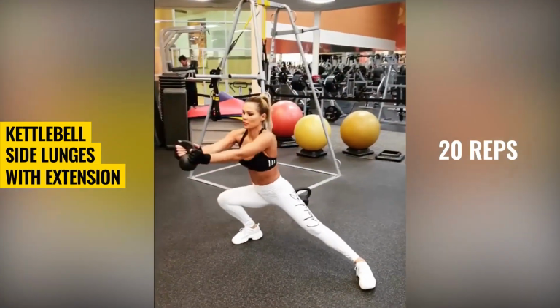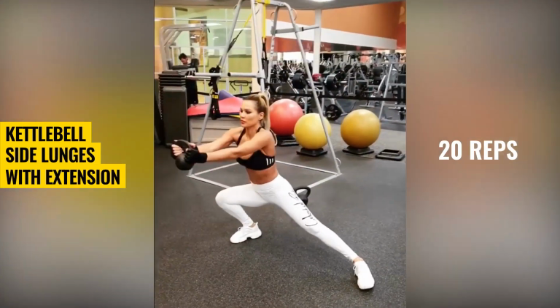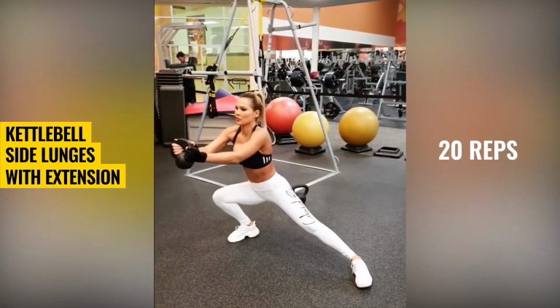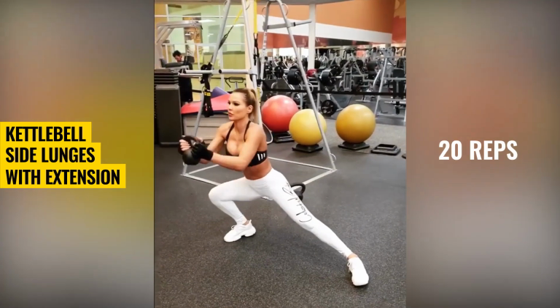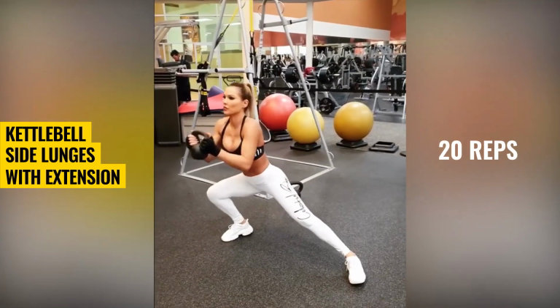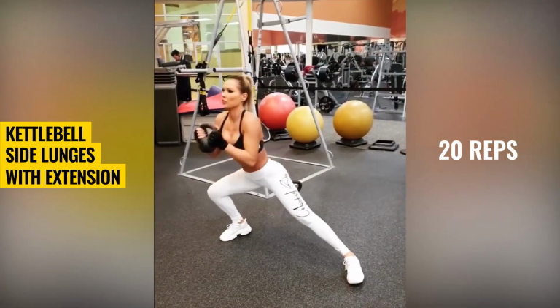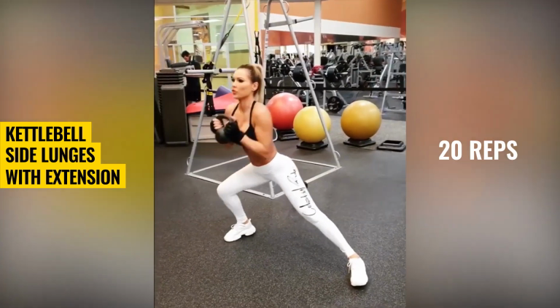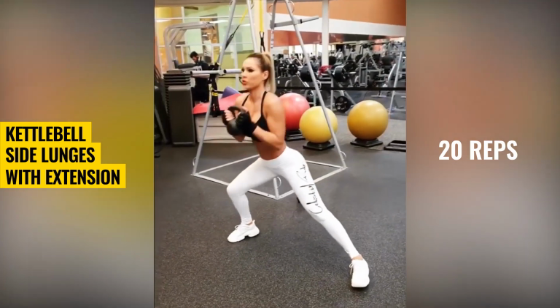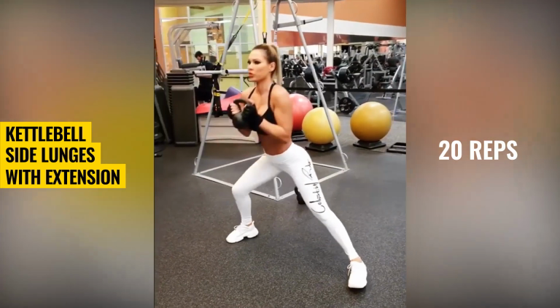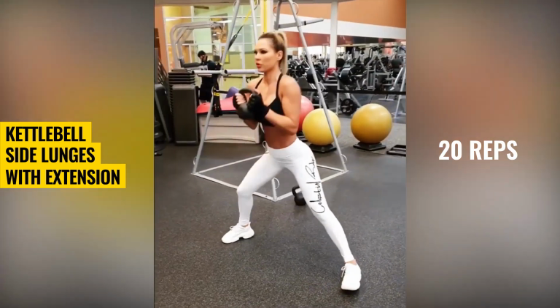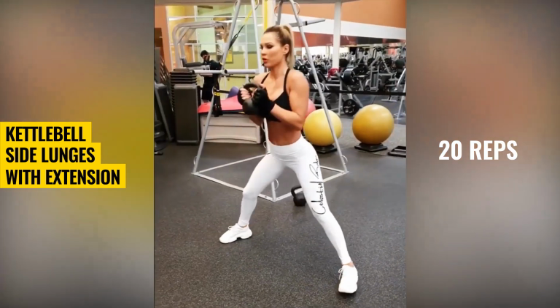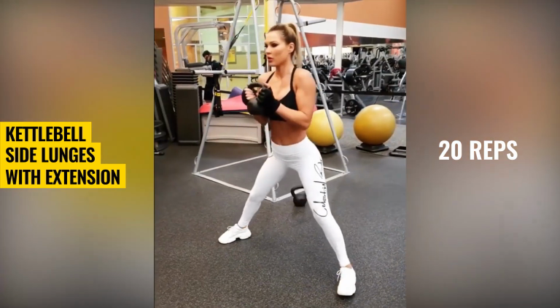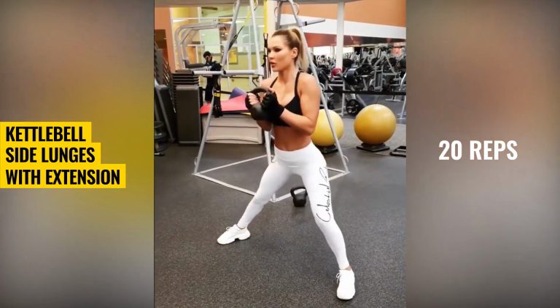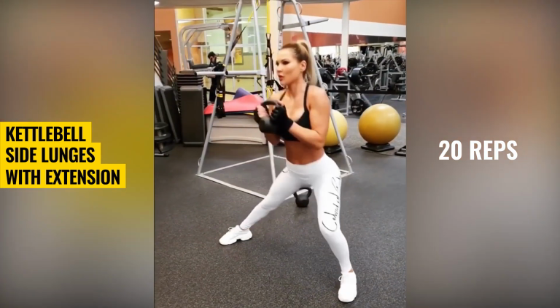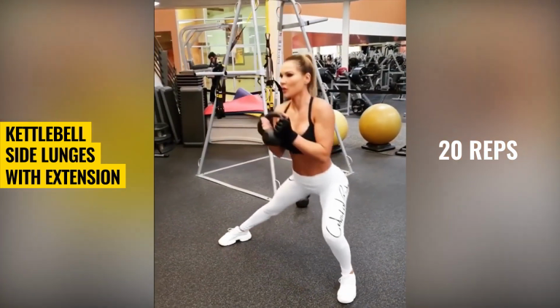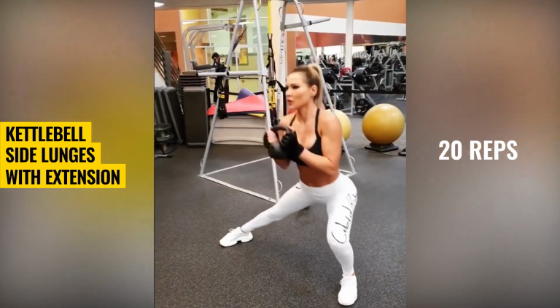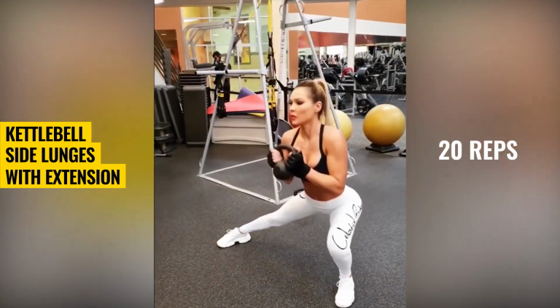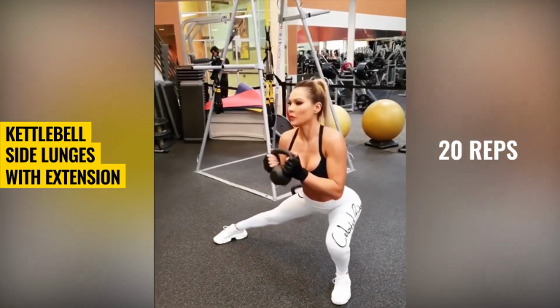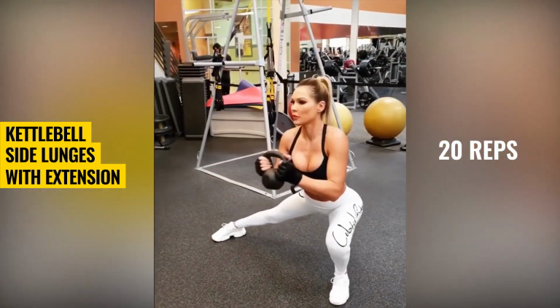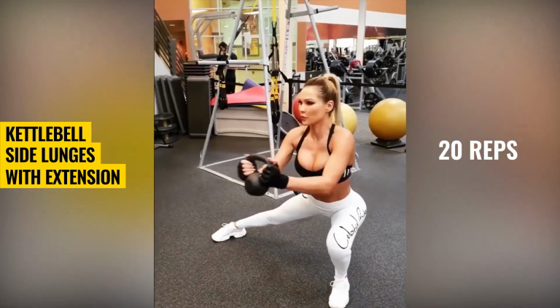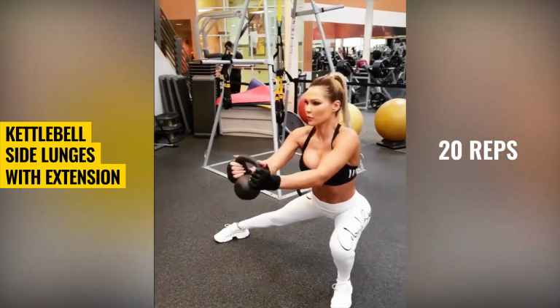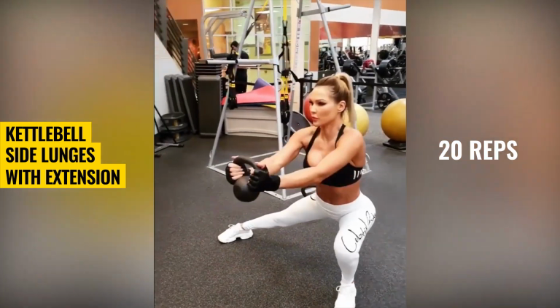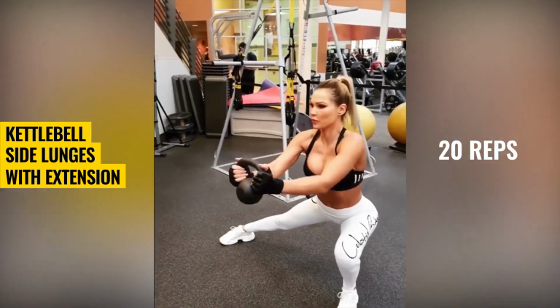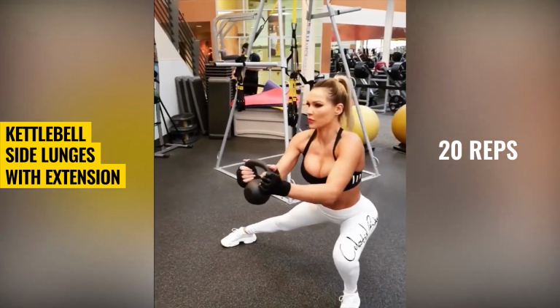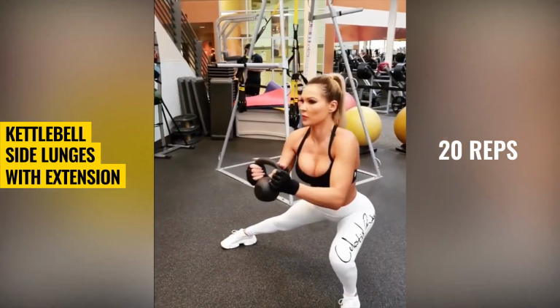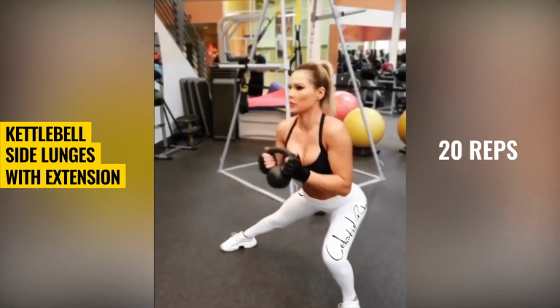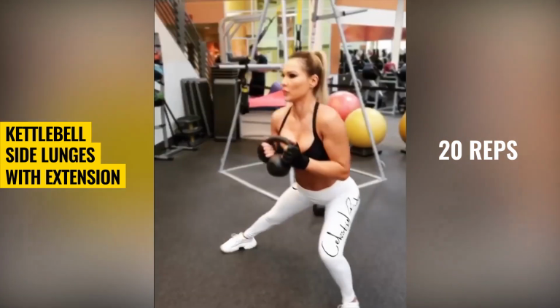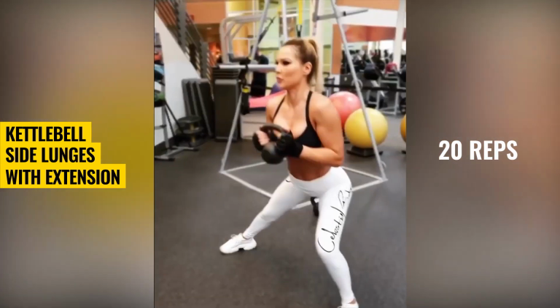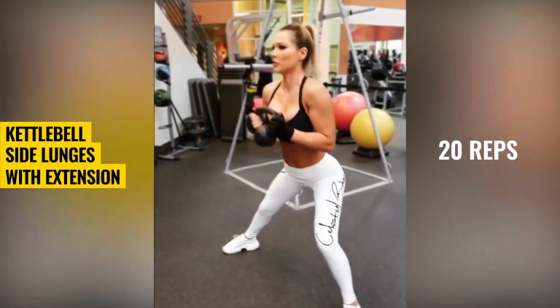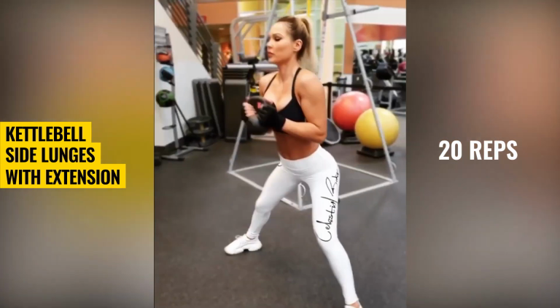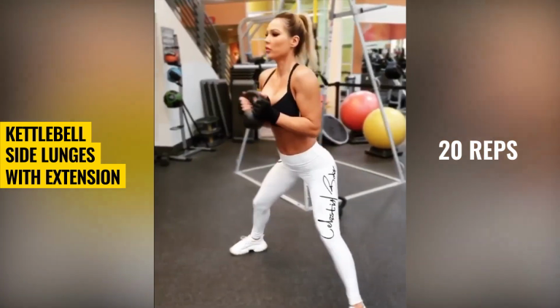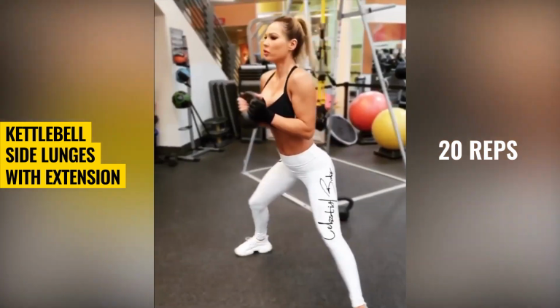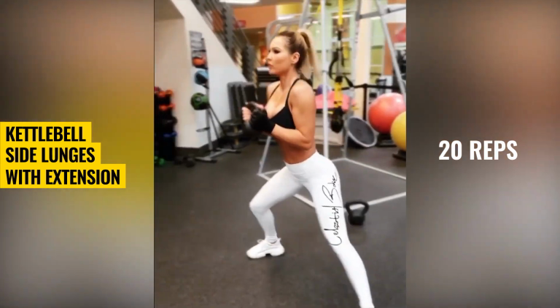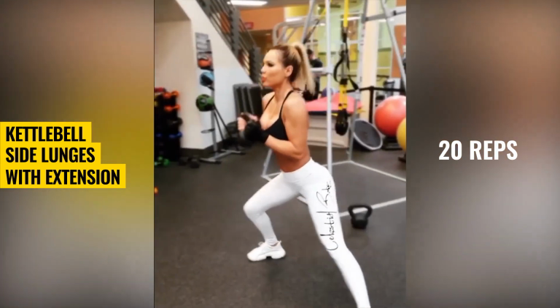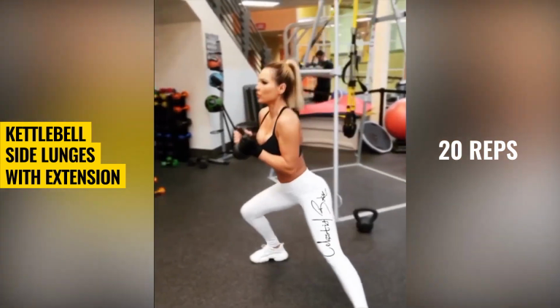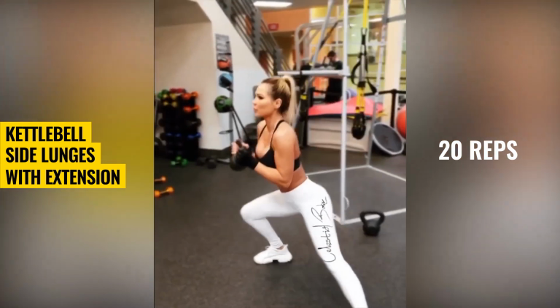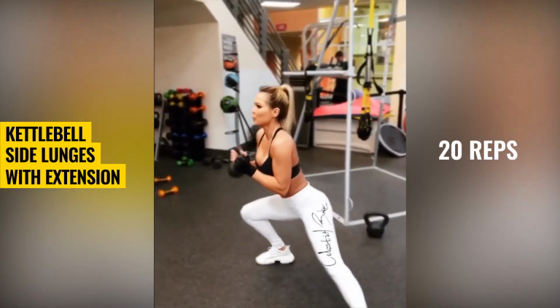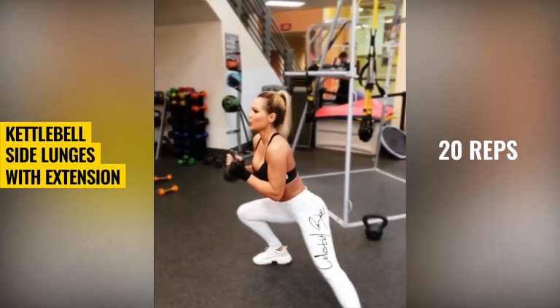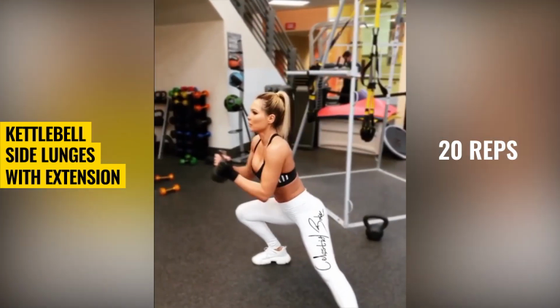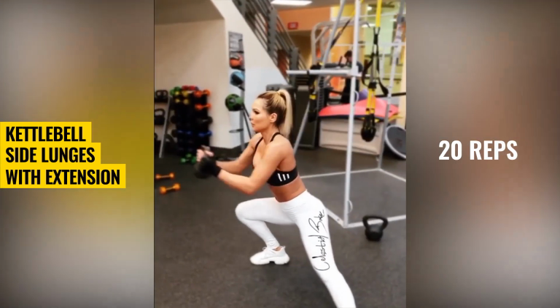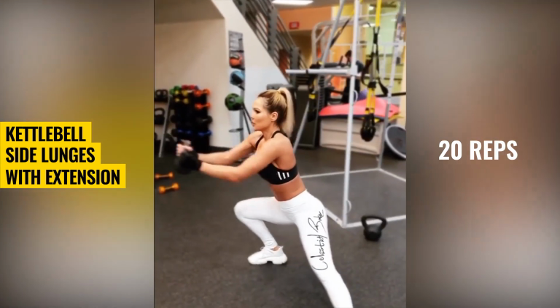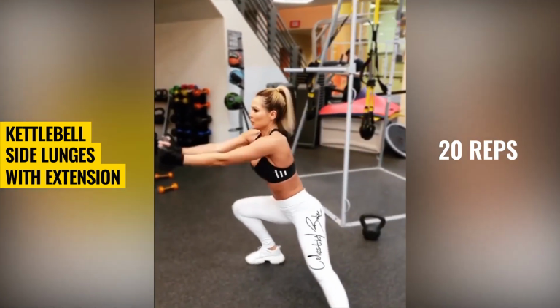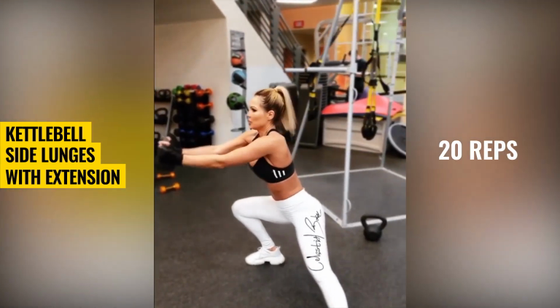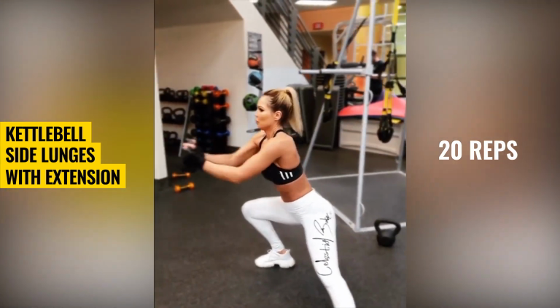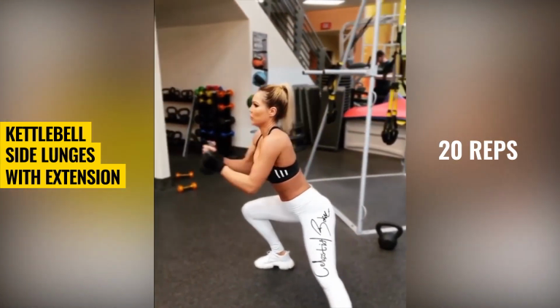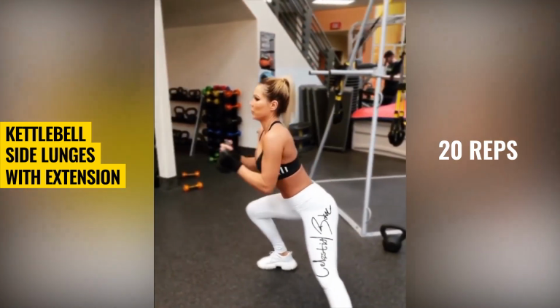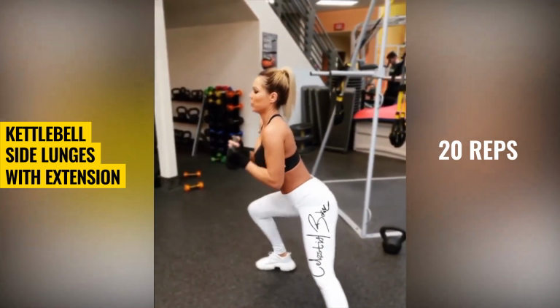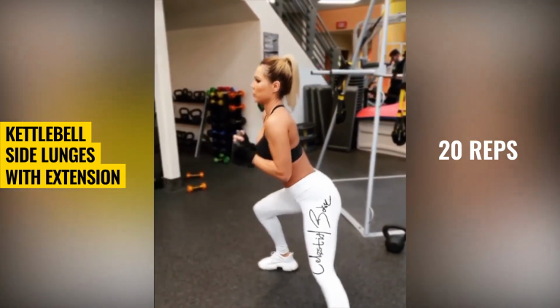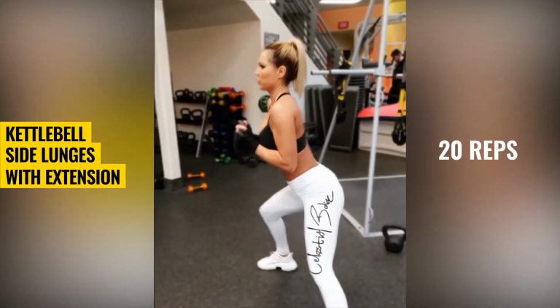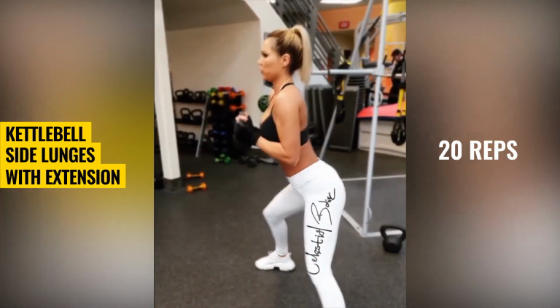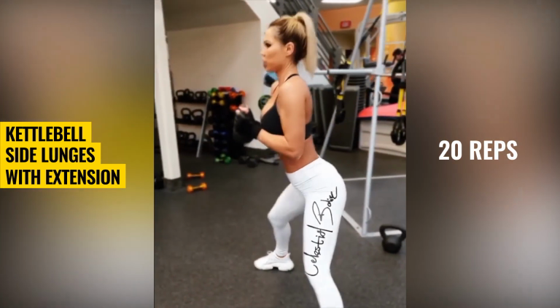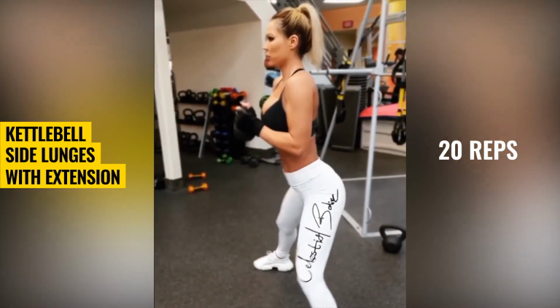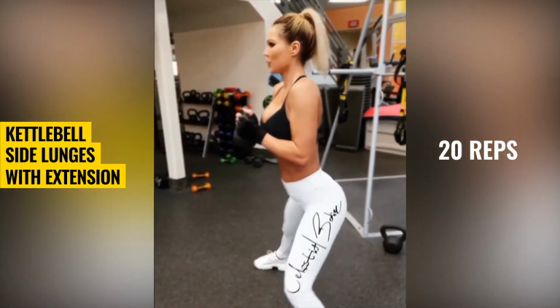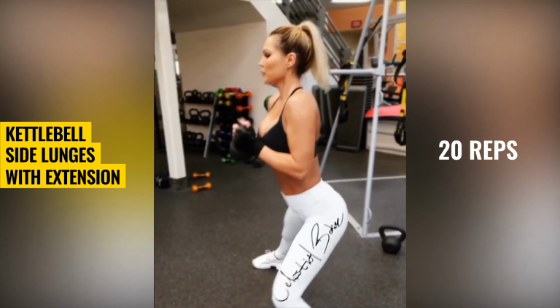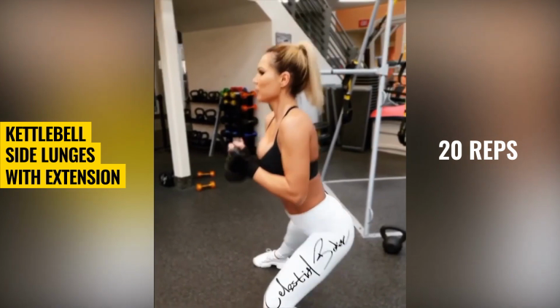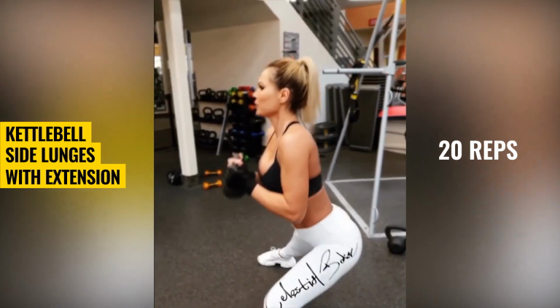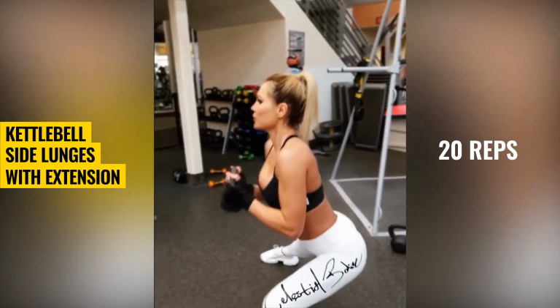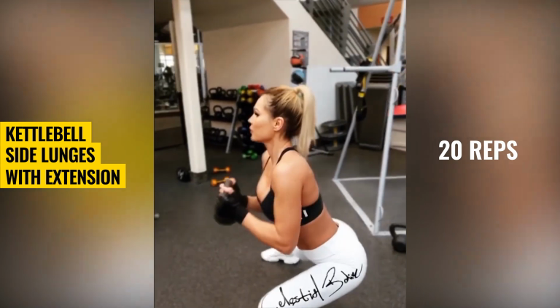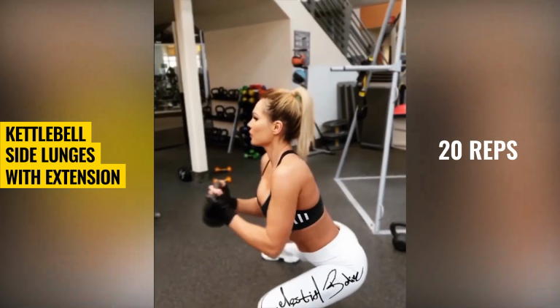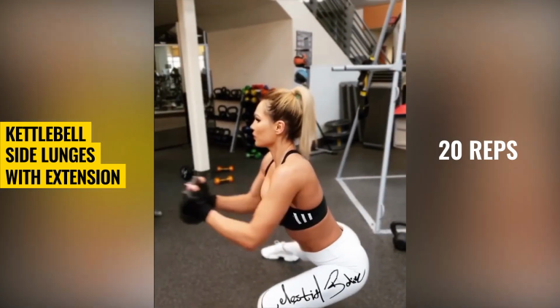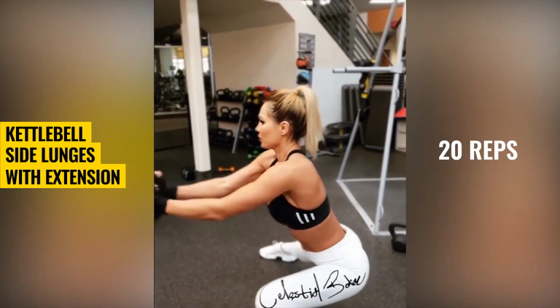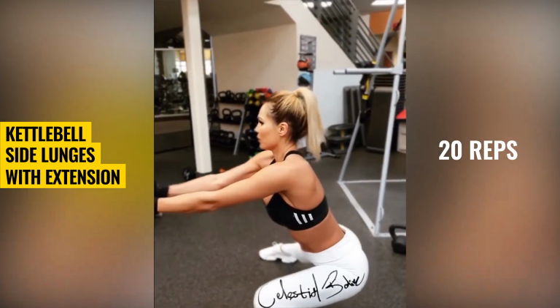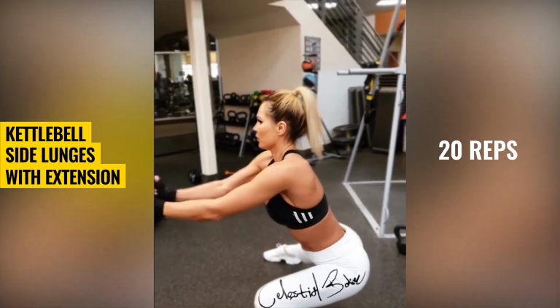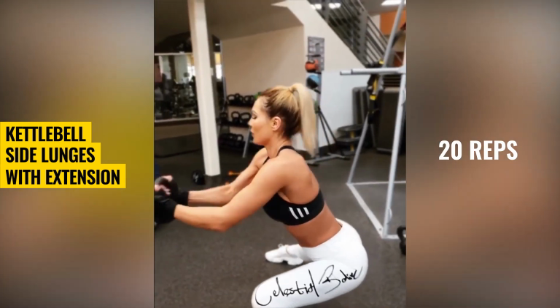Kettlebell side lunges with extension. This exercise will hit the inside of your legs and work to tighten the muscles.